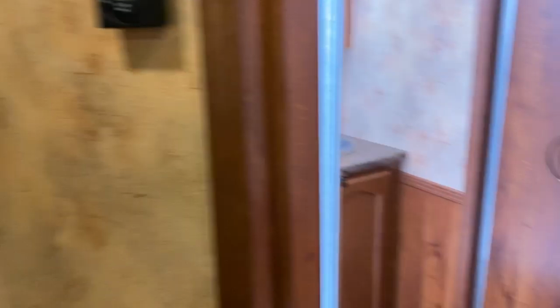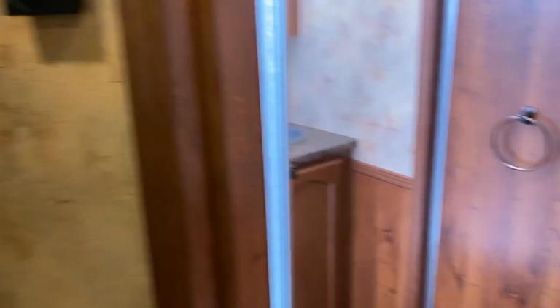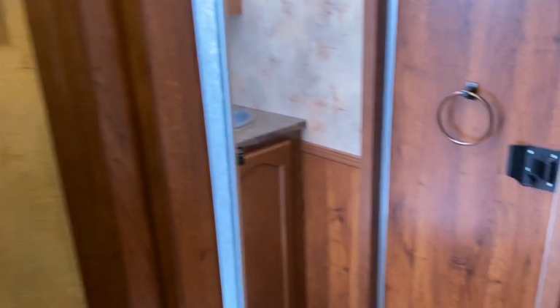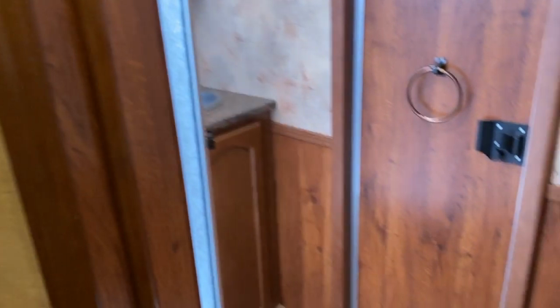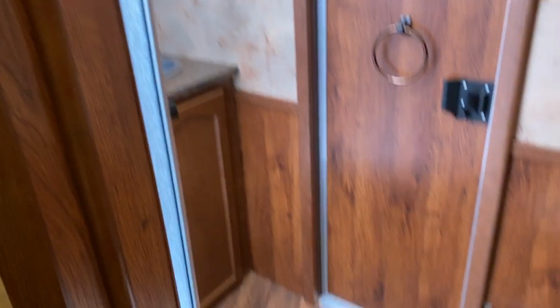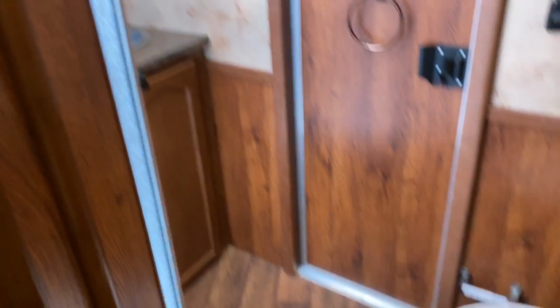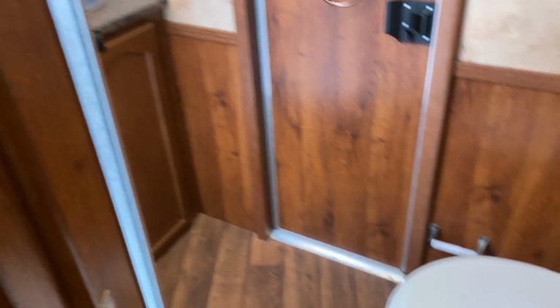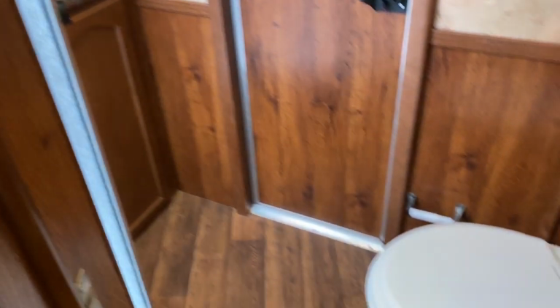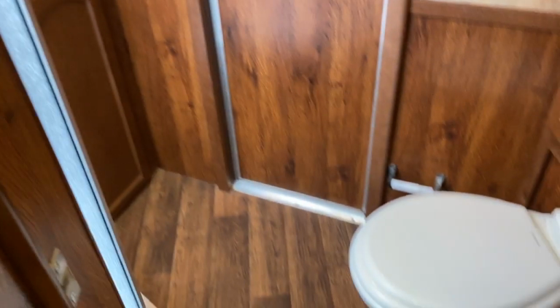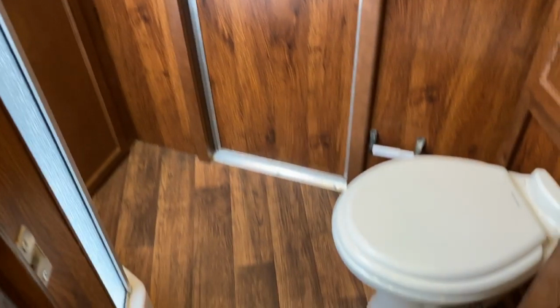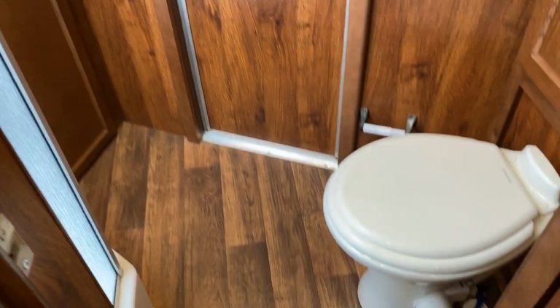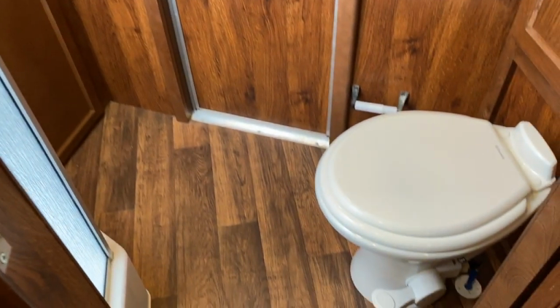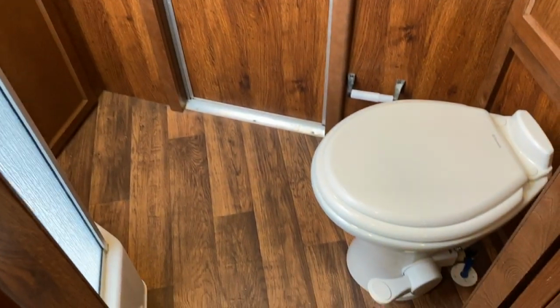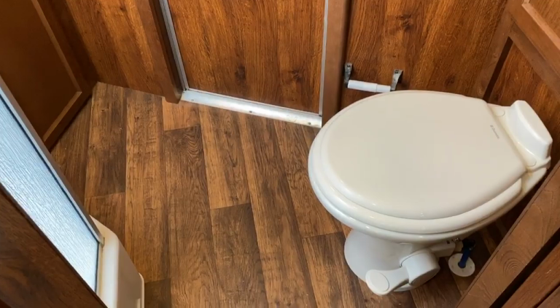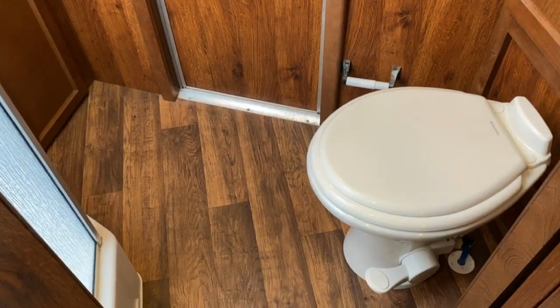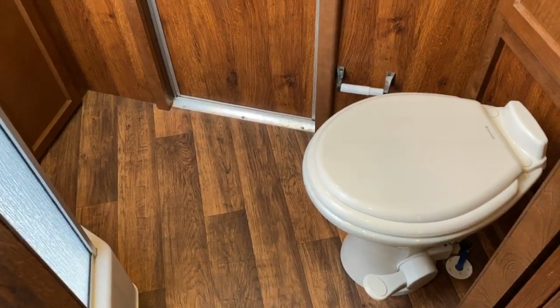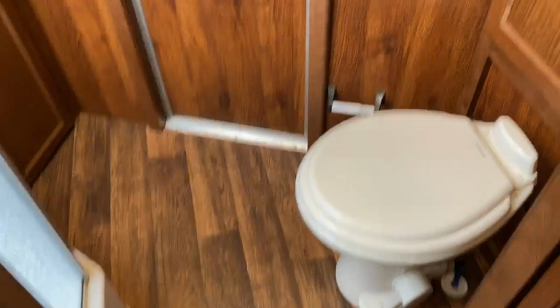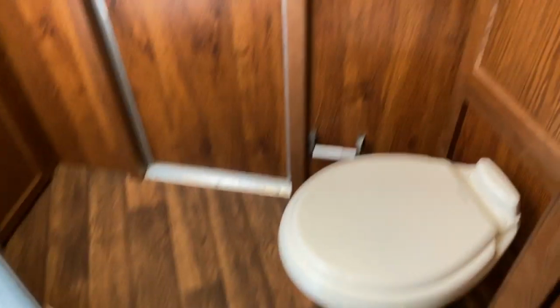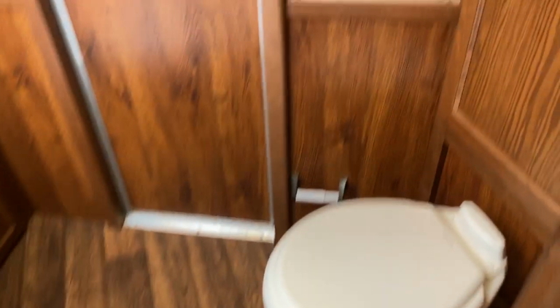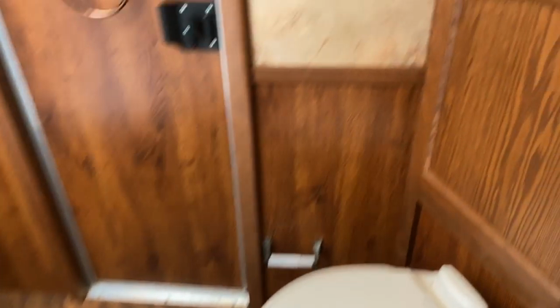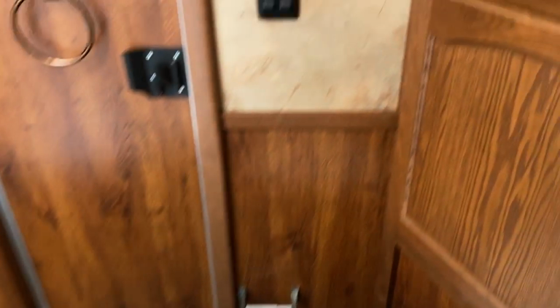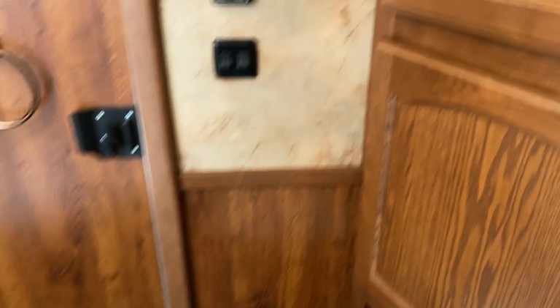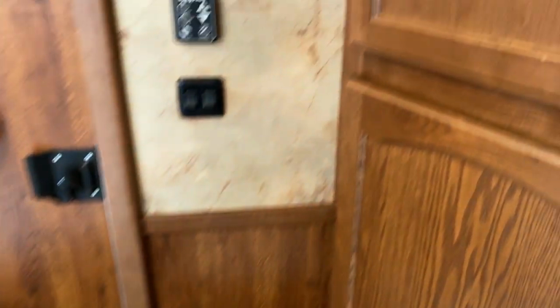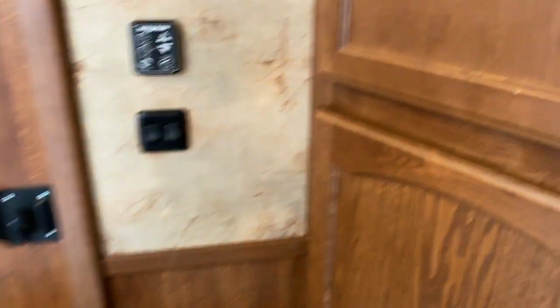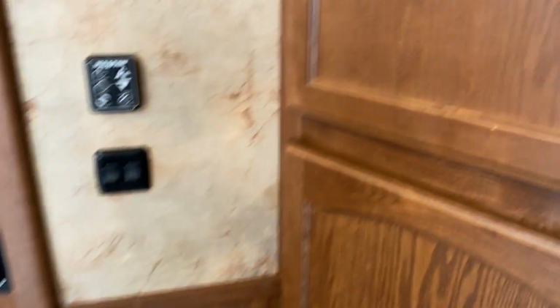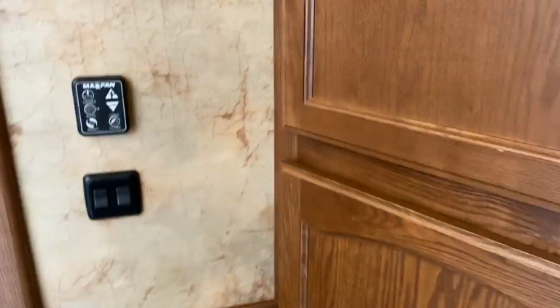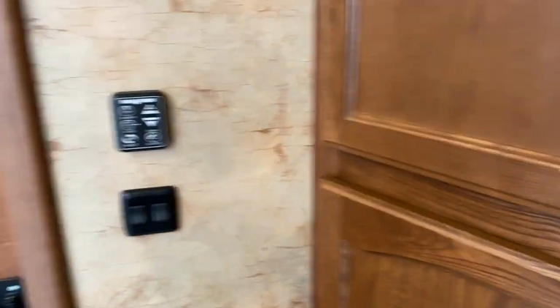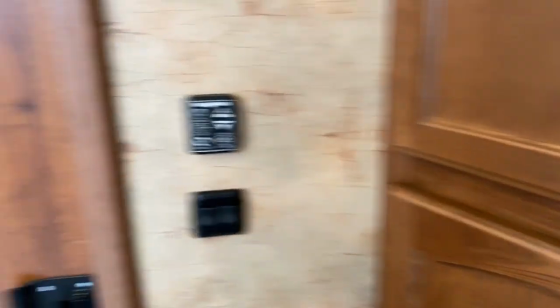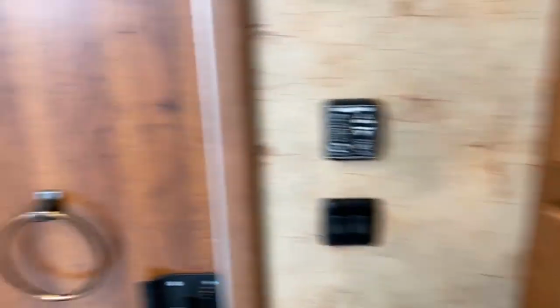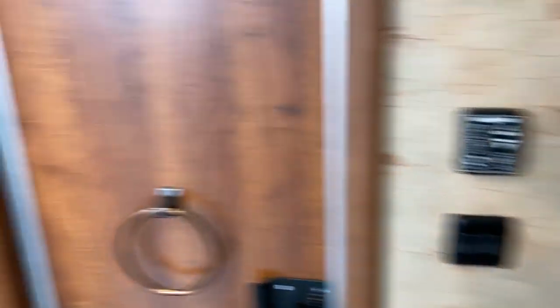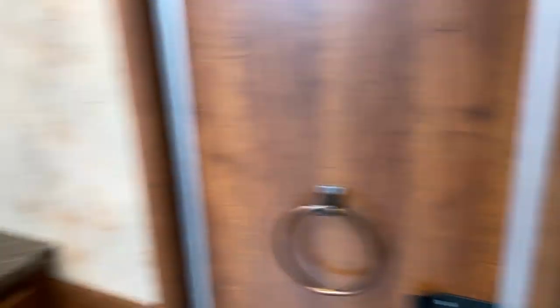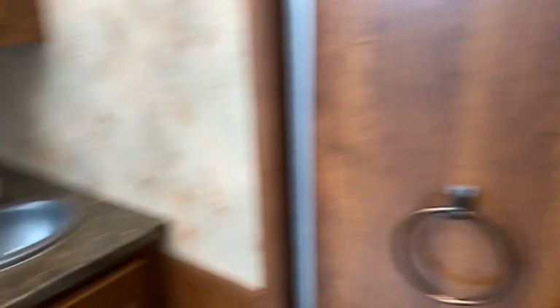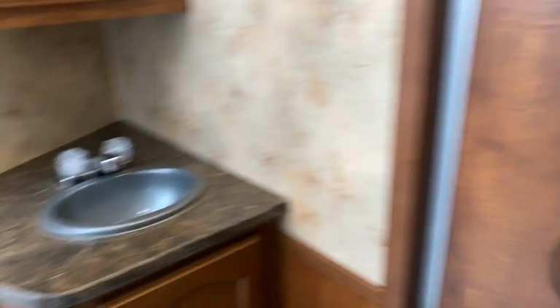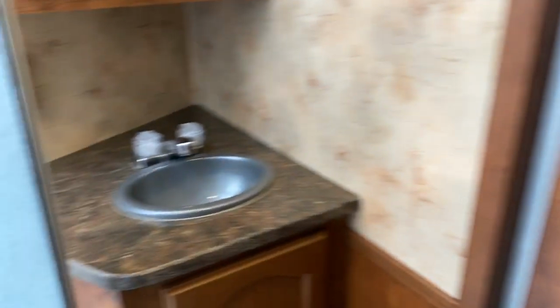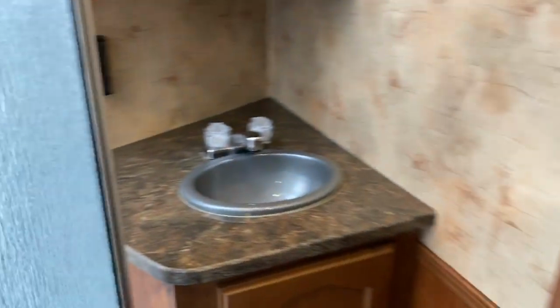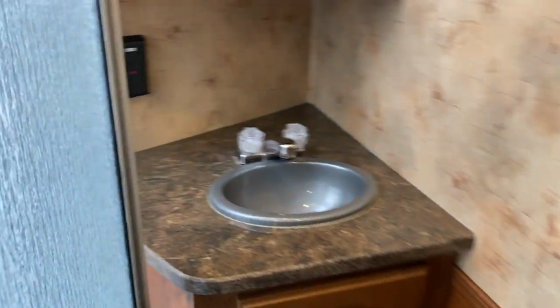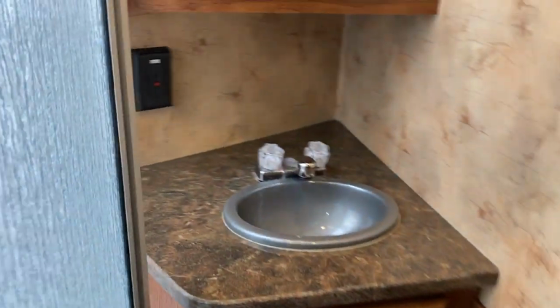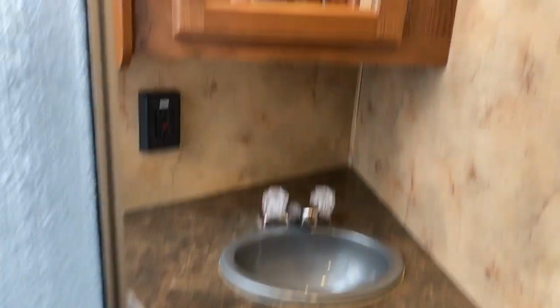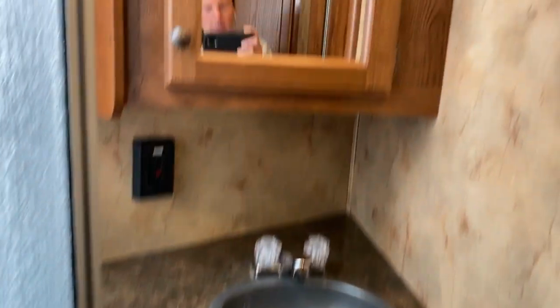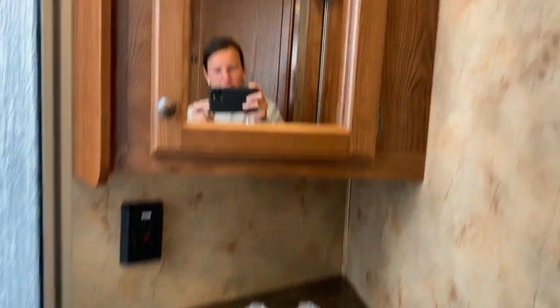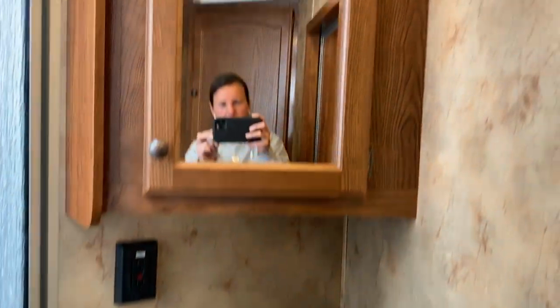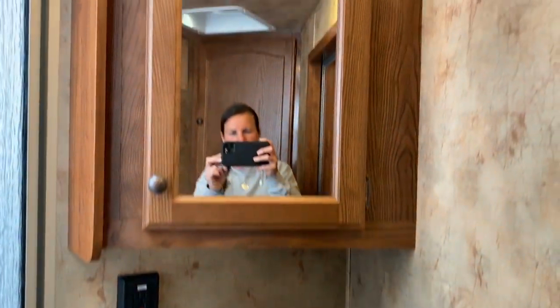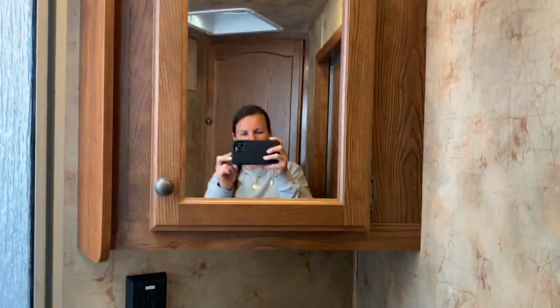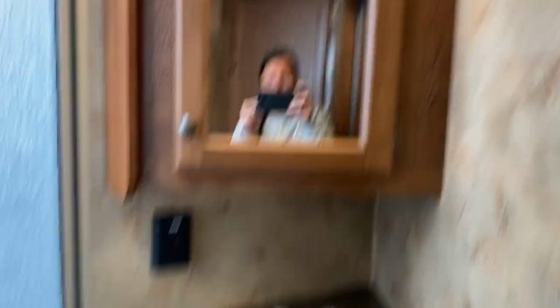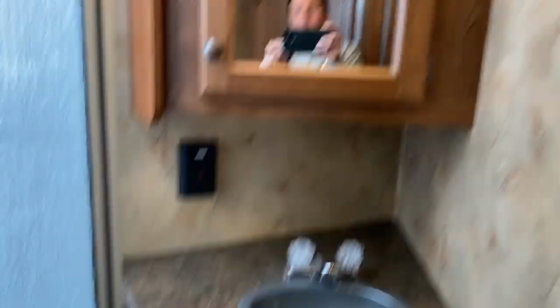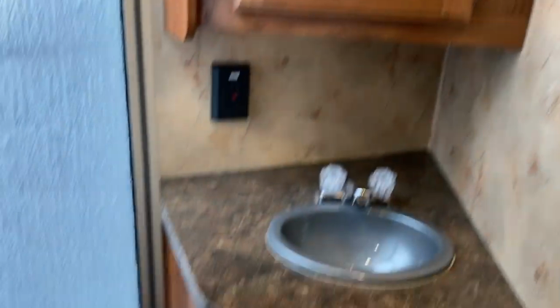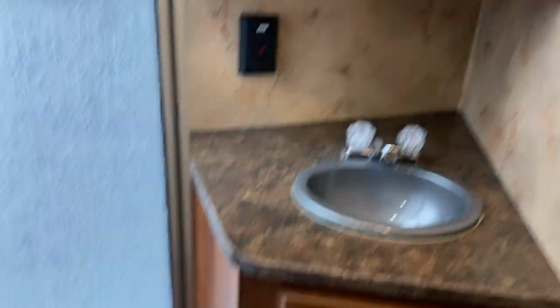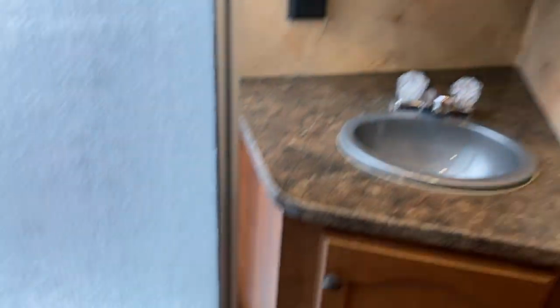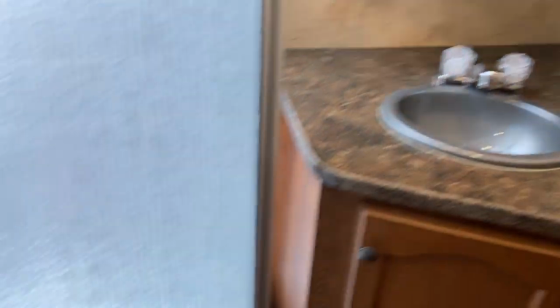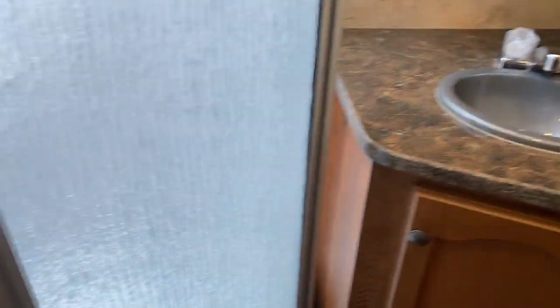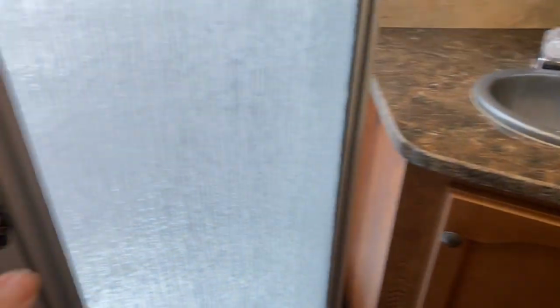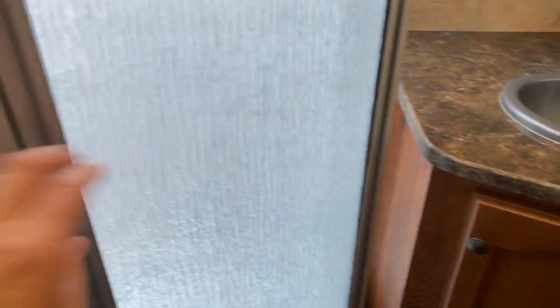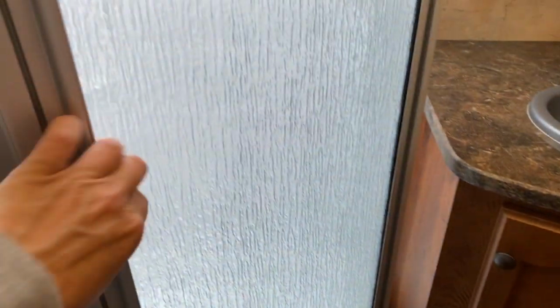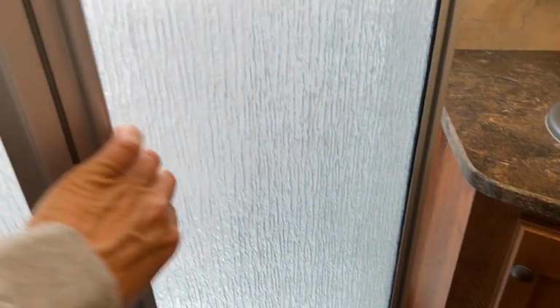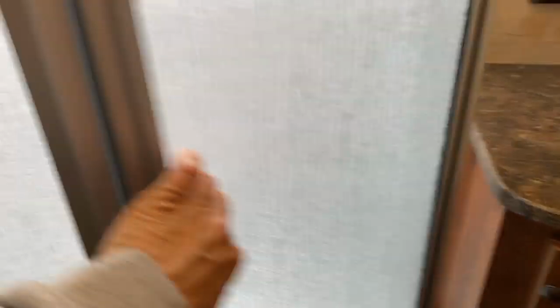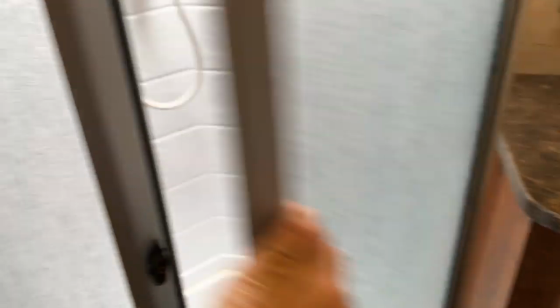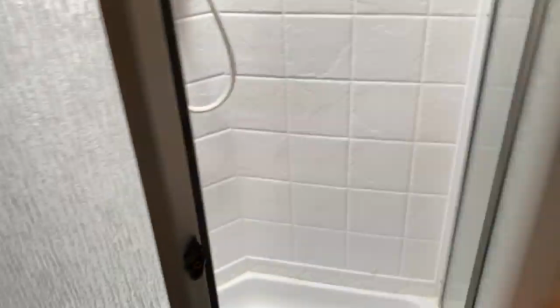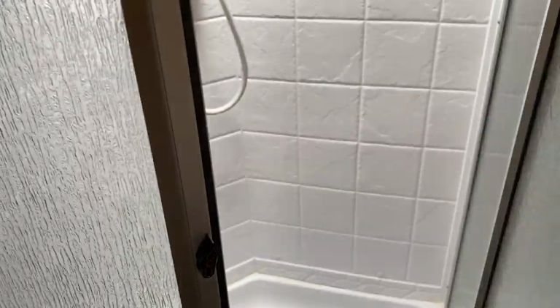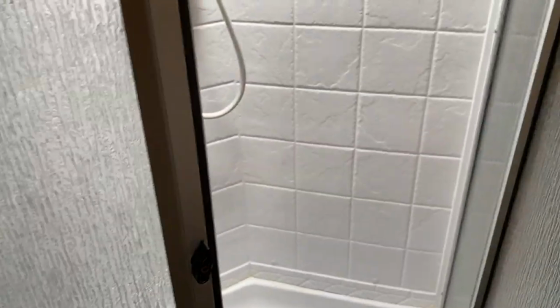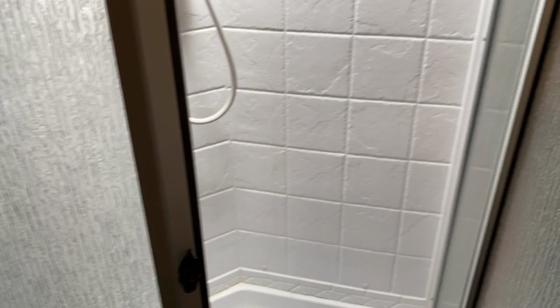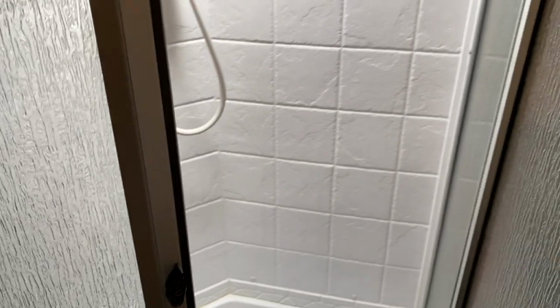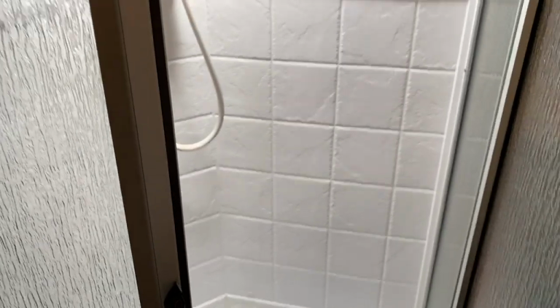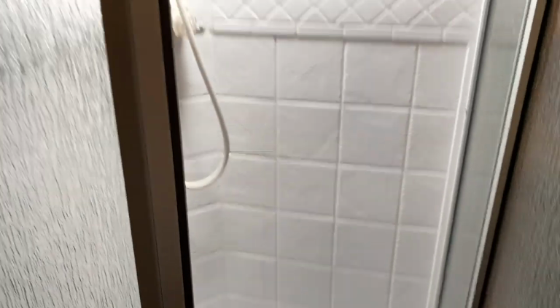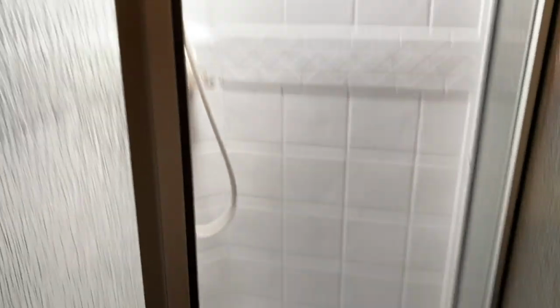Bathroom does have cabinets, sink, and vanity. Shower.